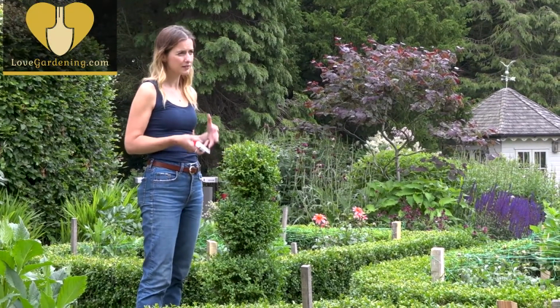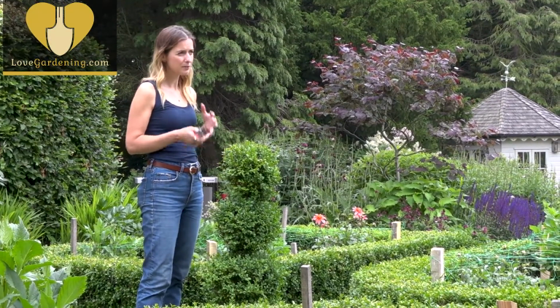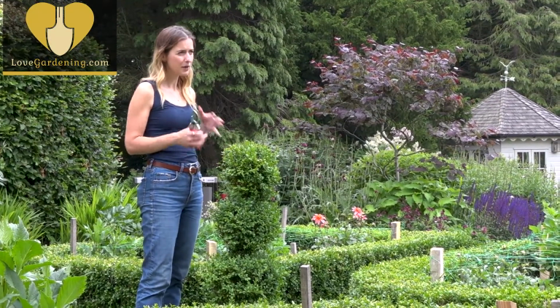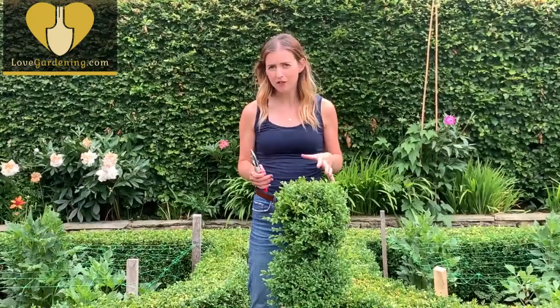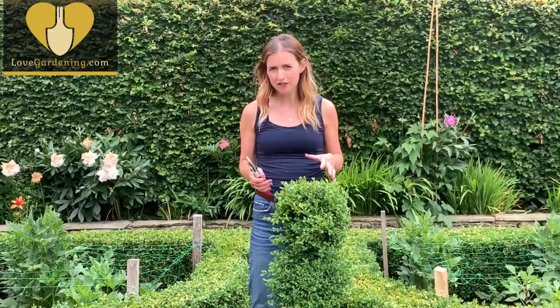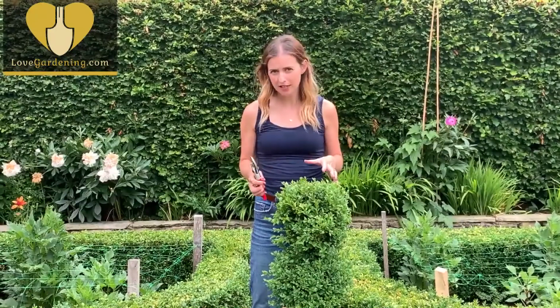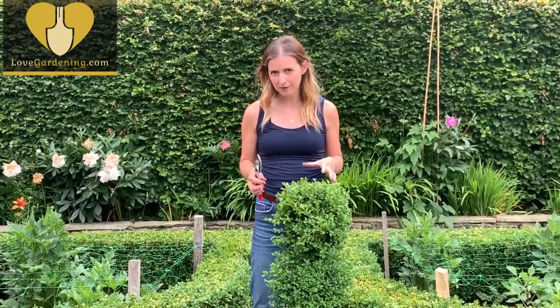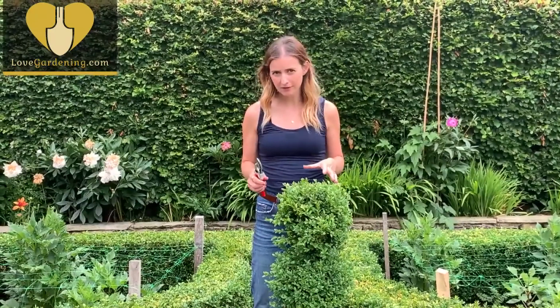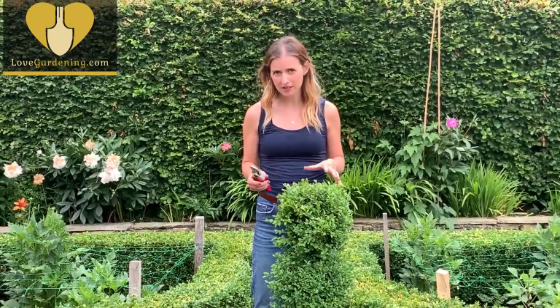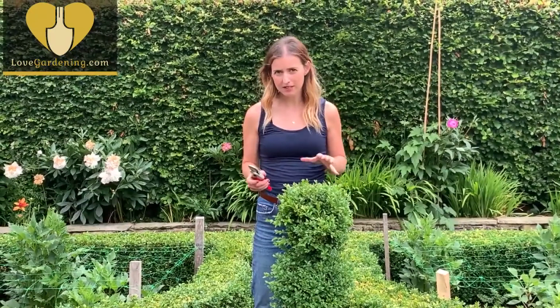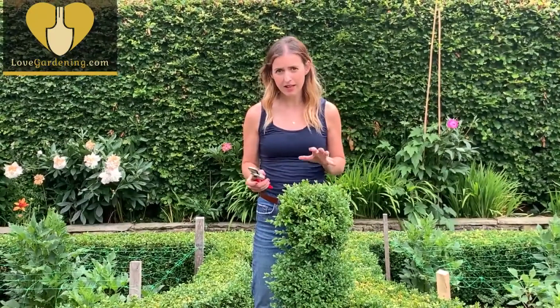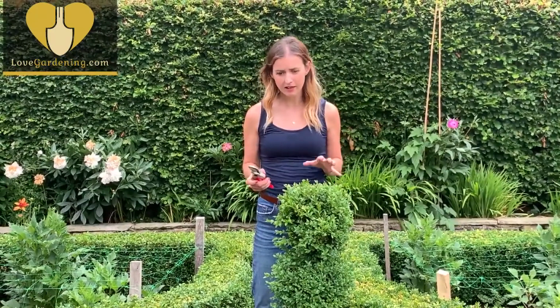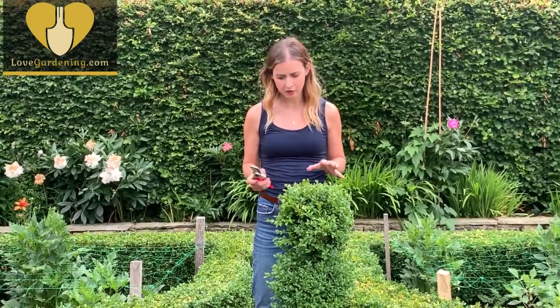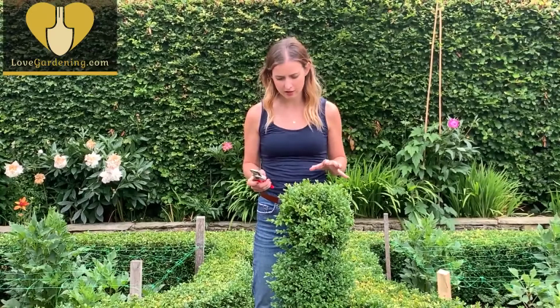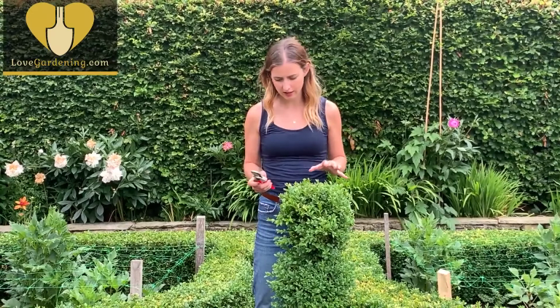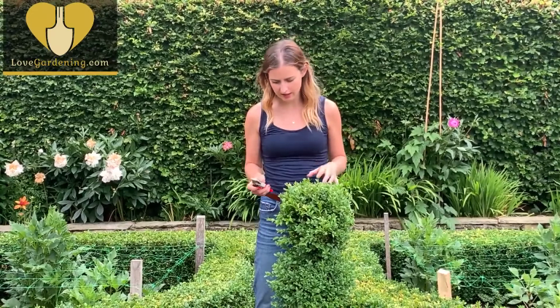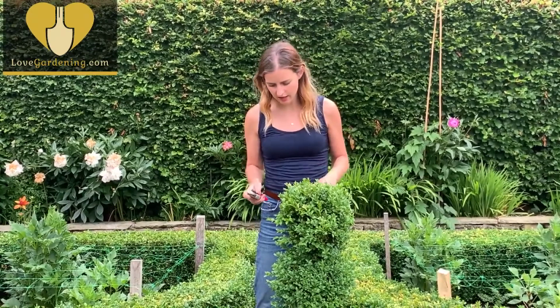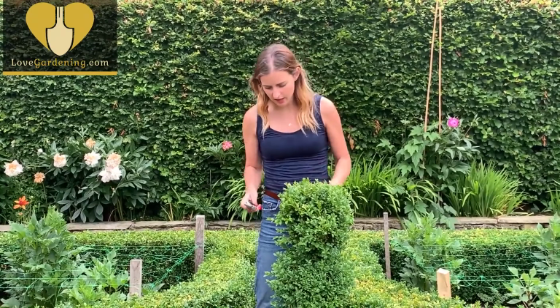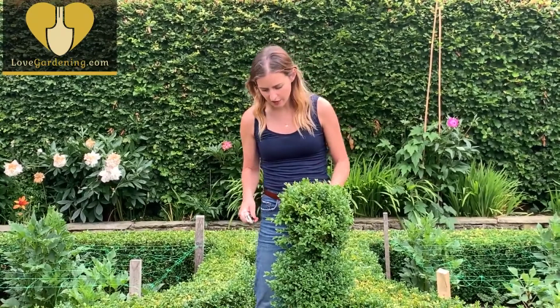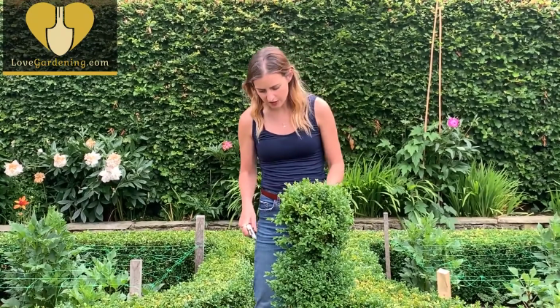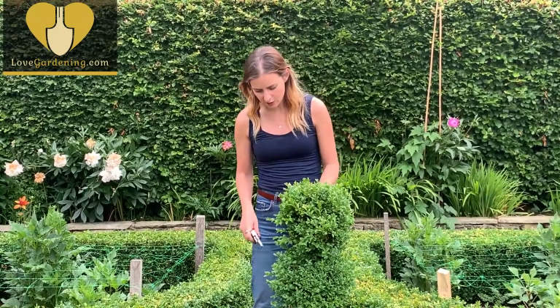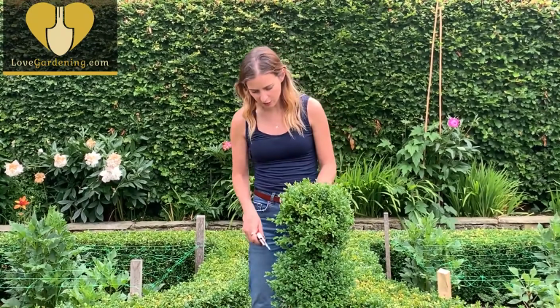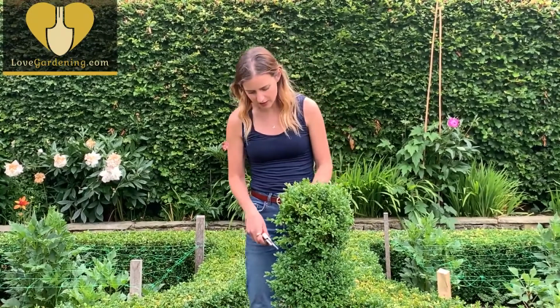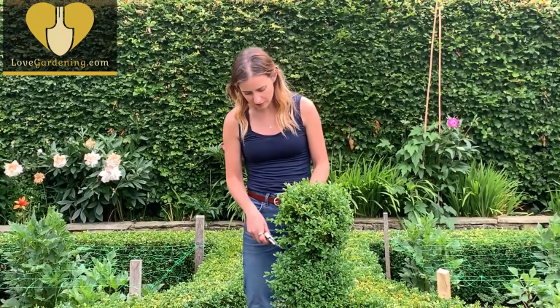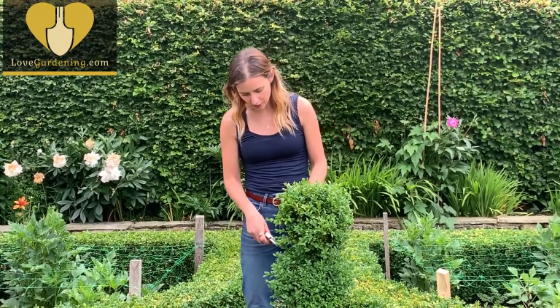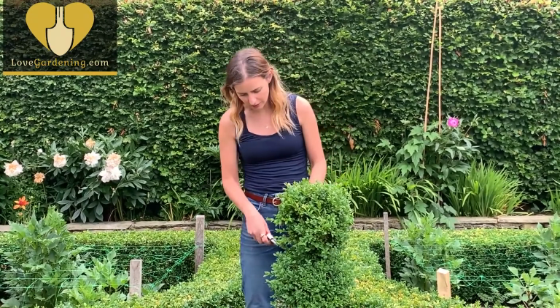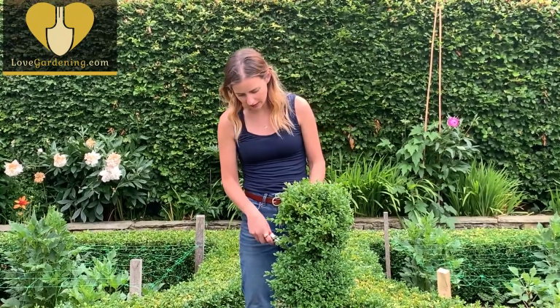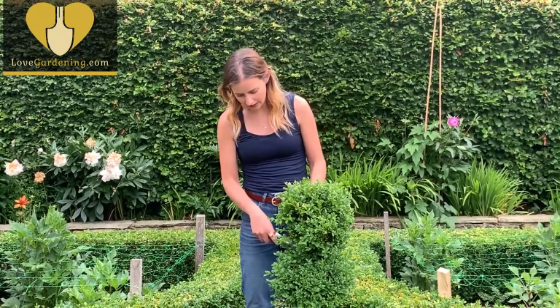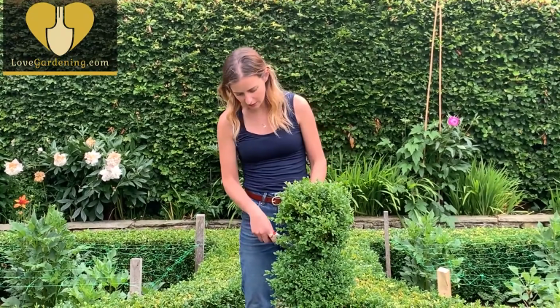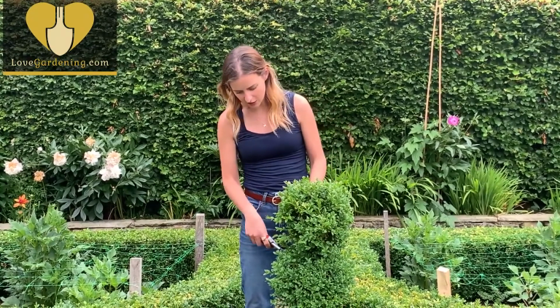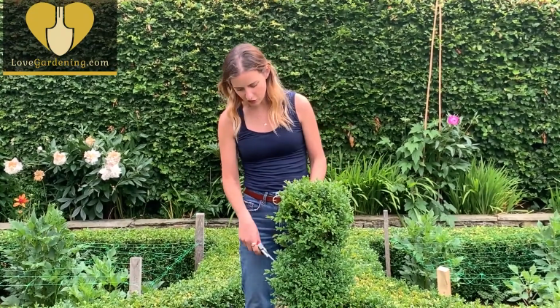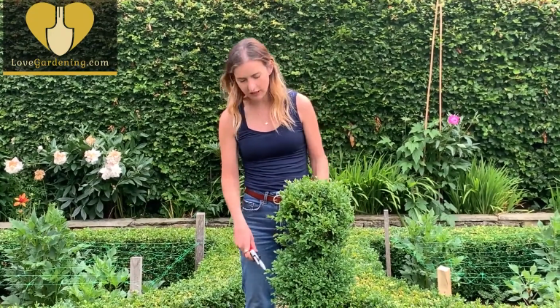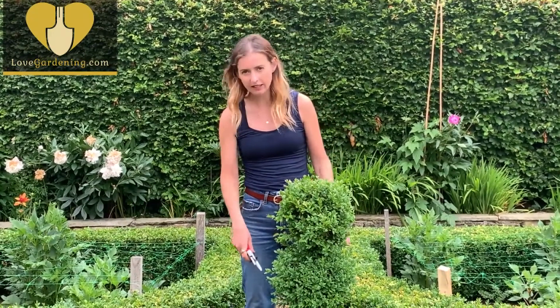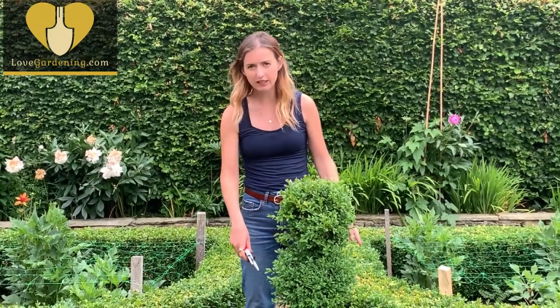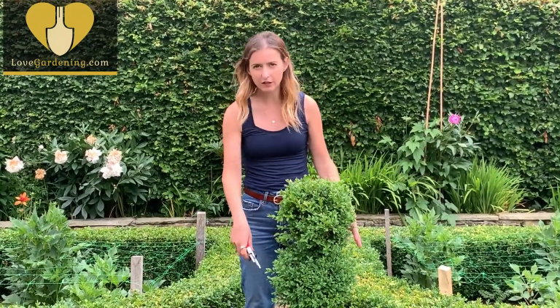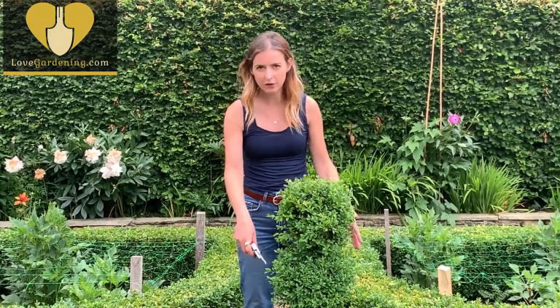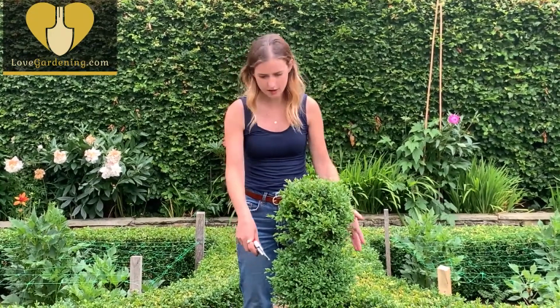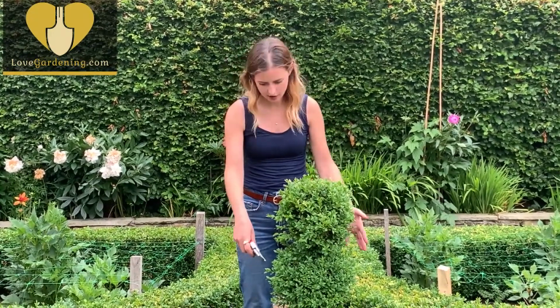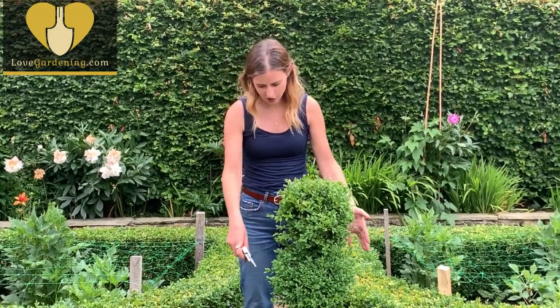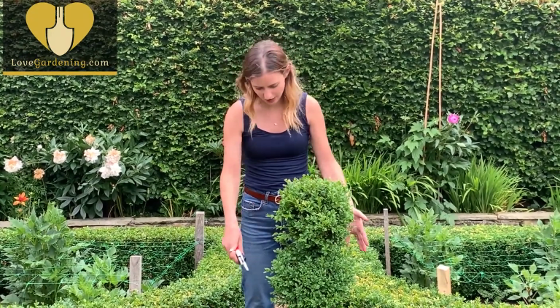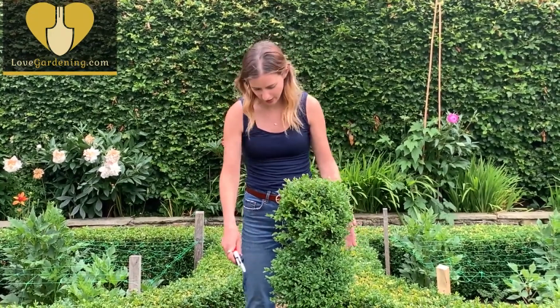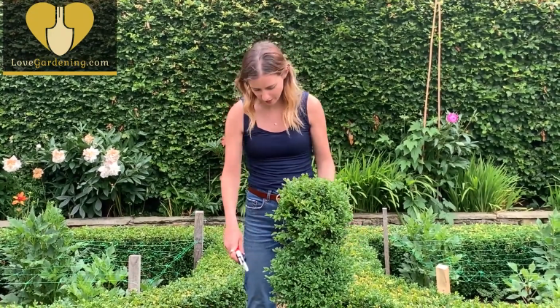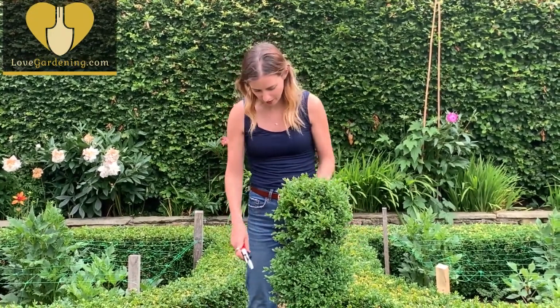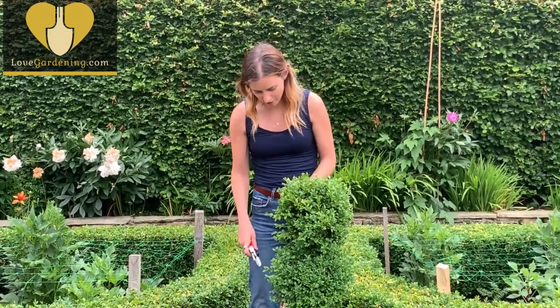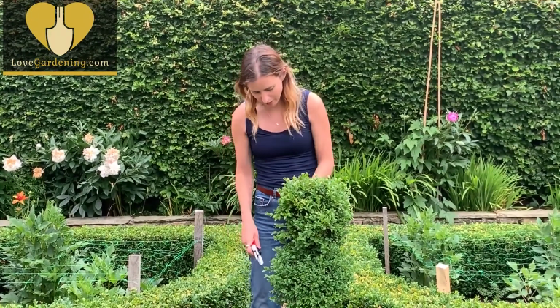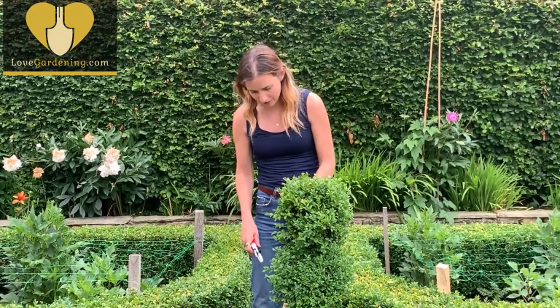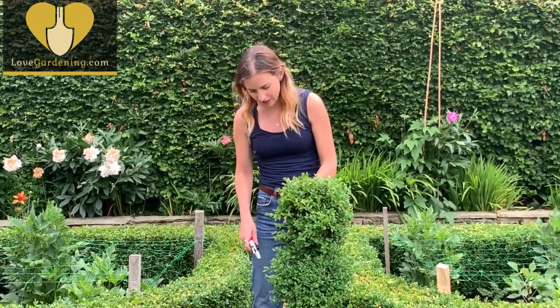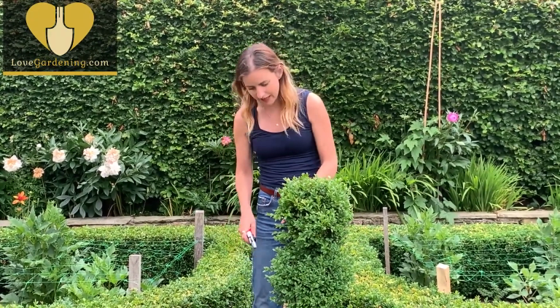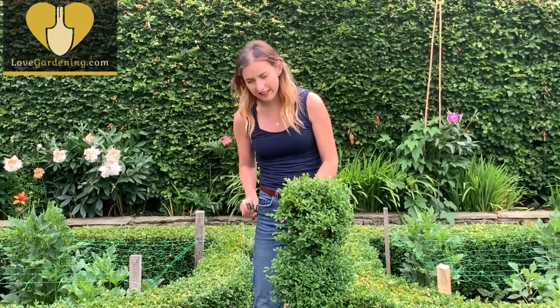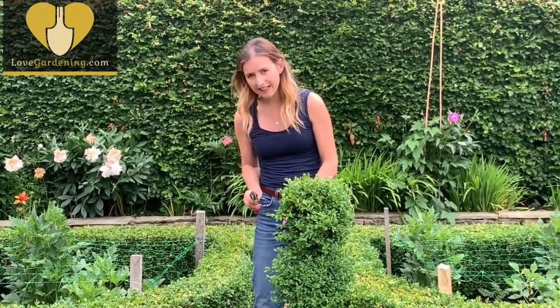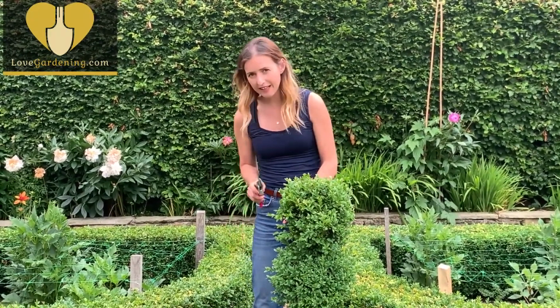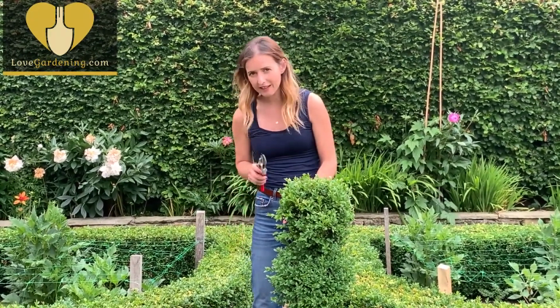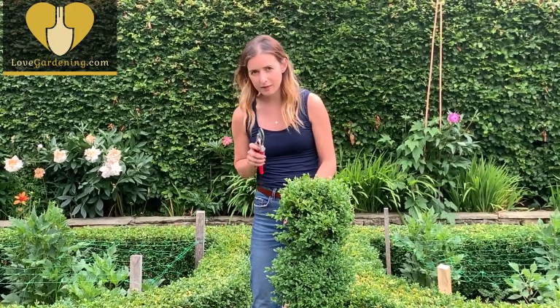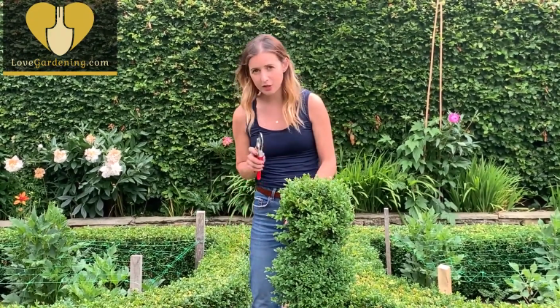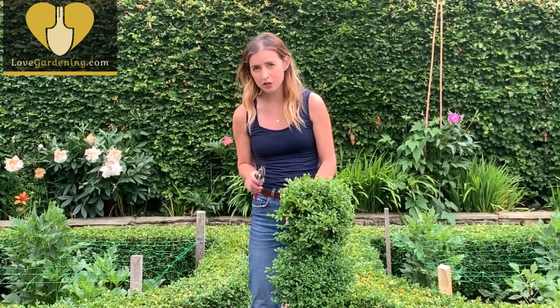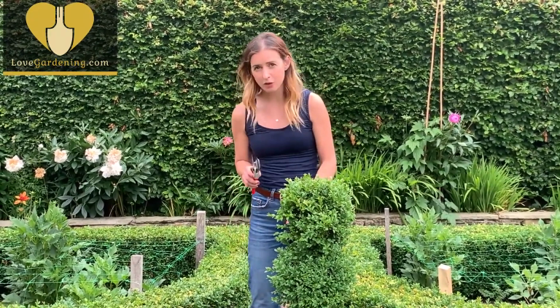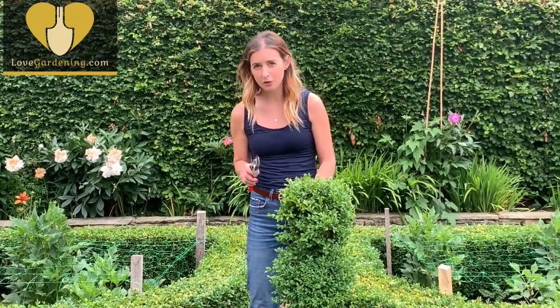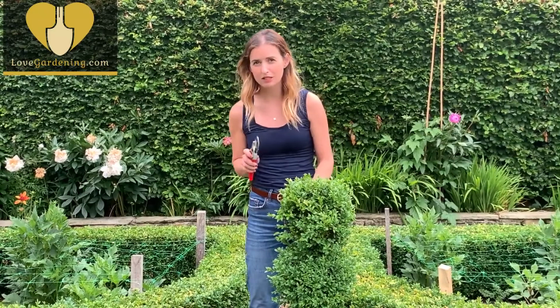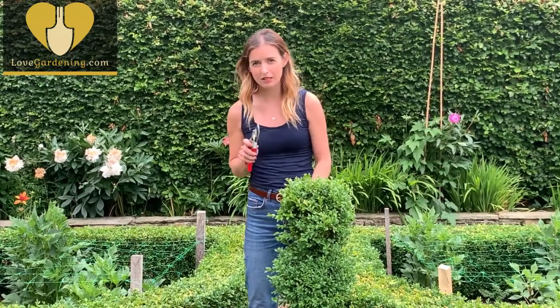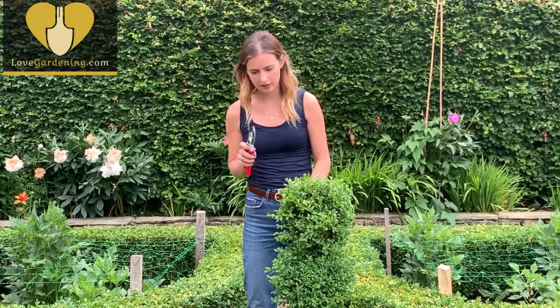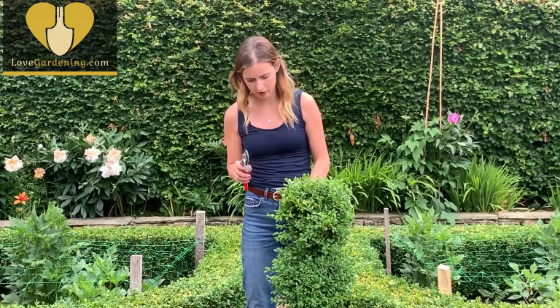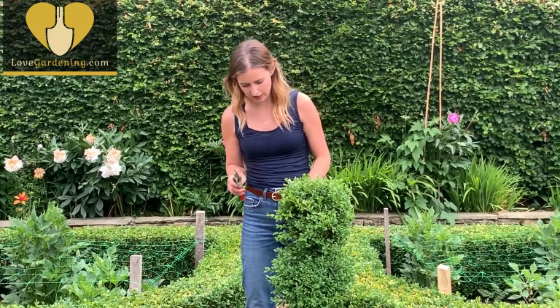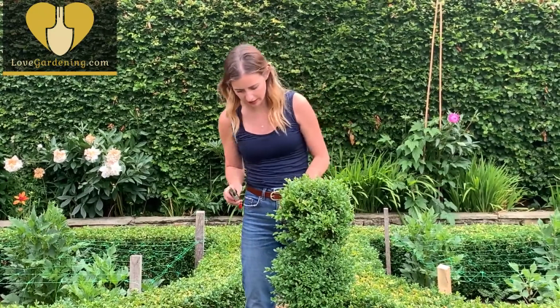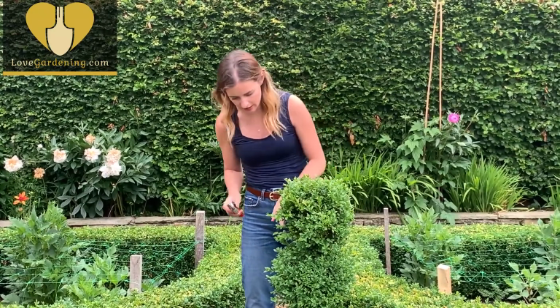Now it's a perfect time of year to take cuttings. This one is becoming a little bit straggly and losing its shape, but I've let it get like that because I want to take cuttings.